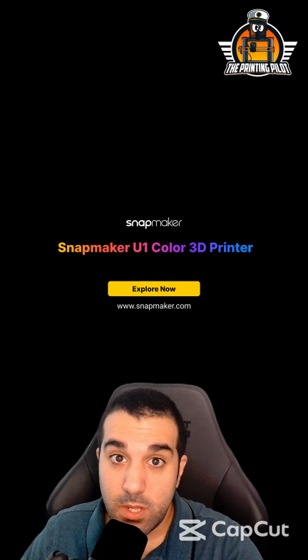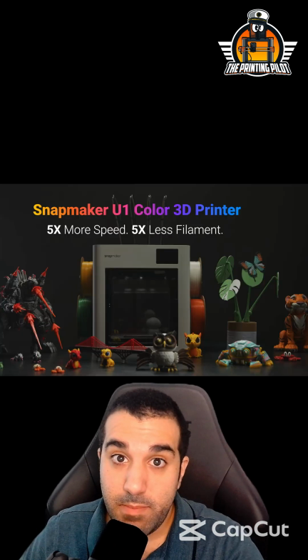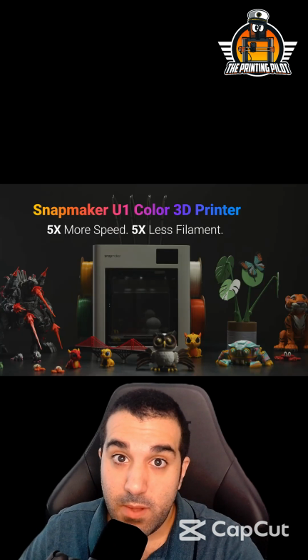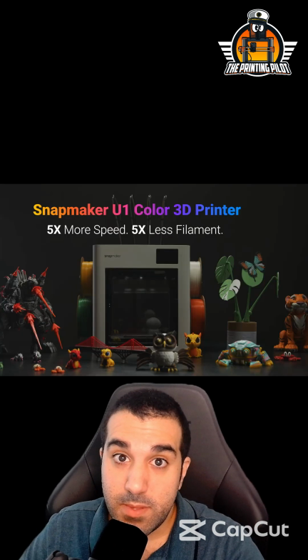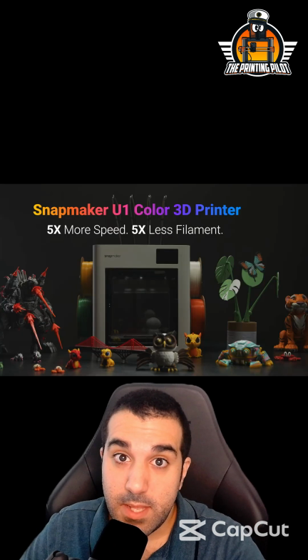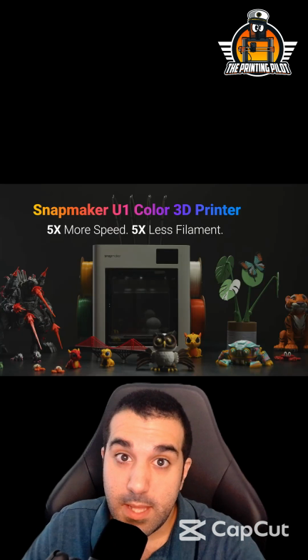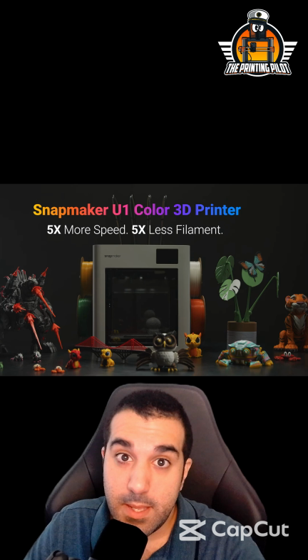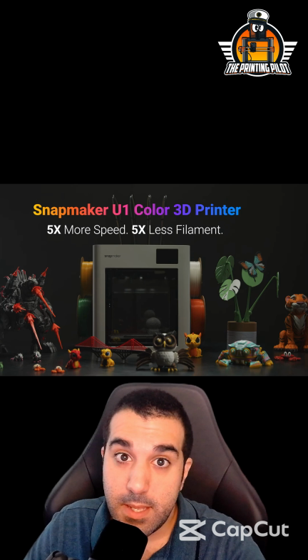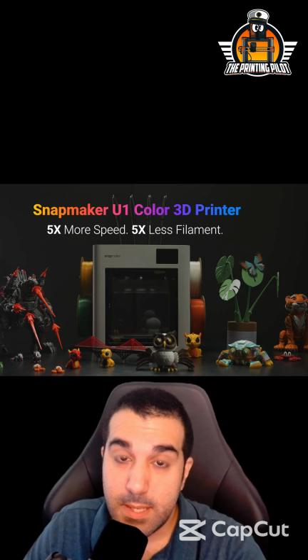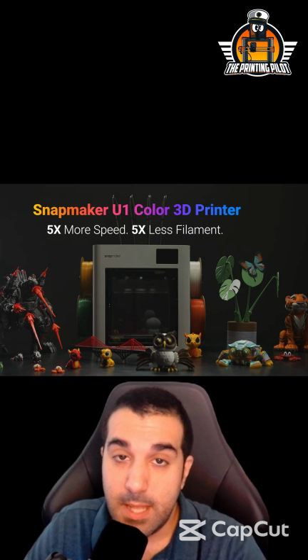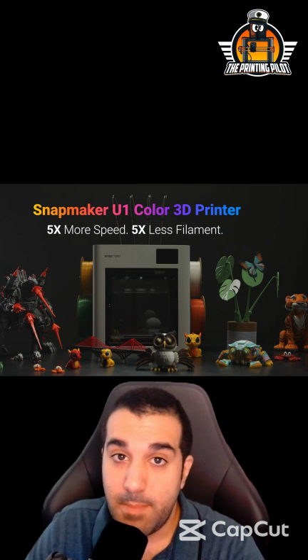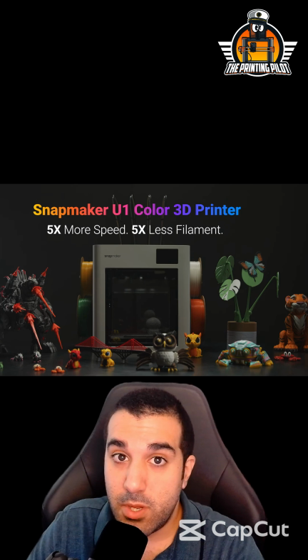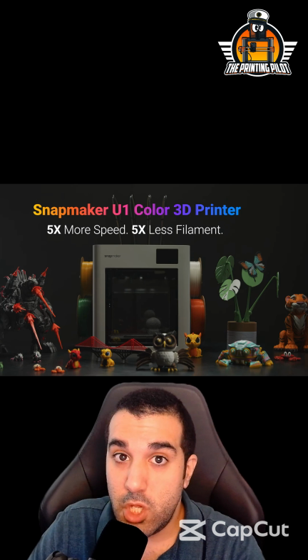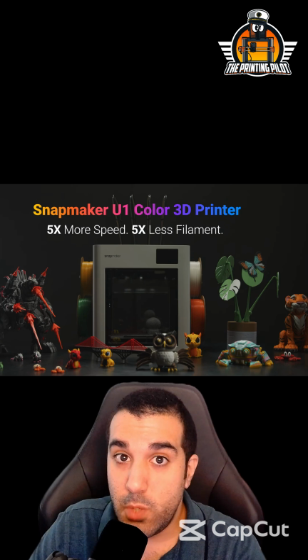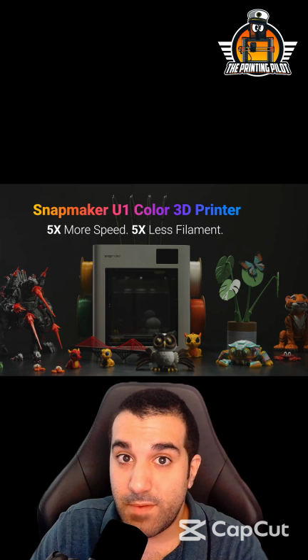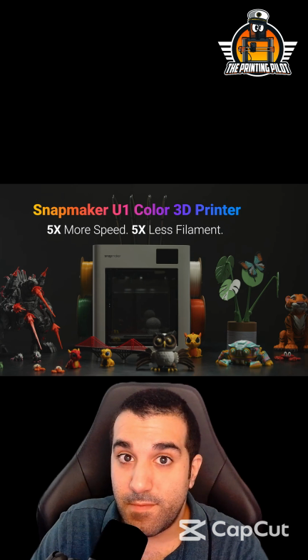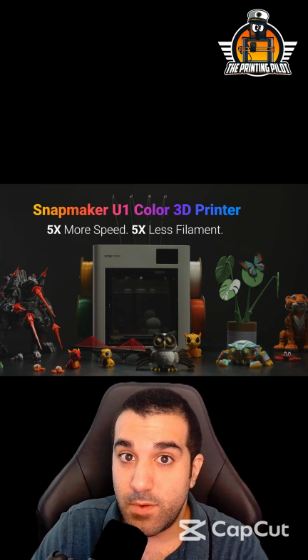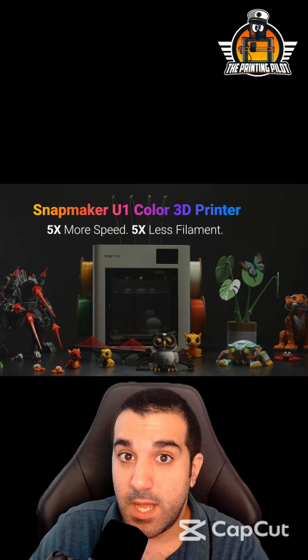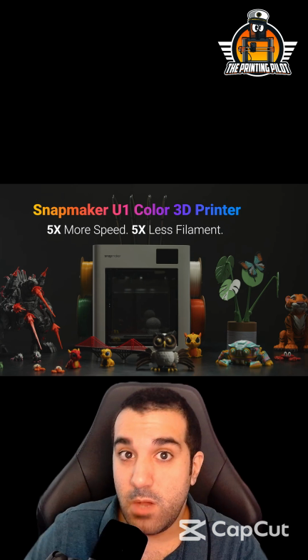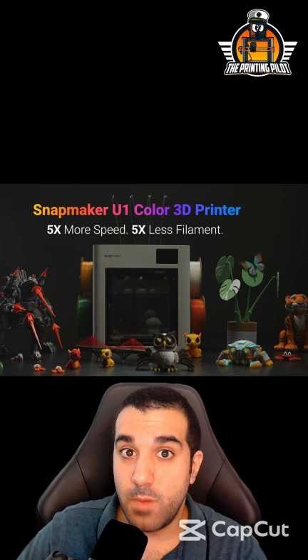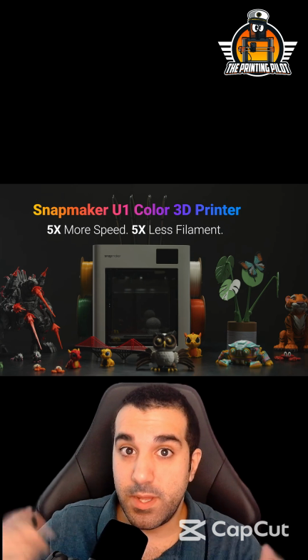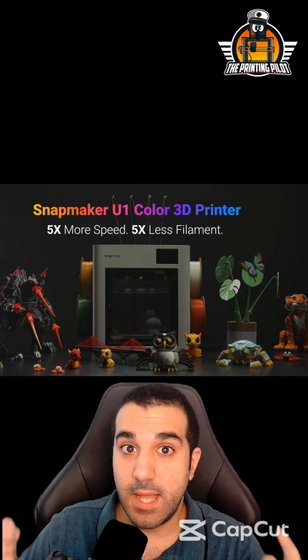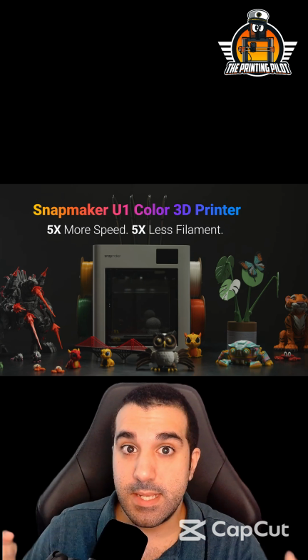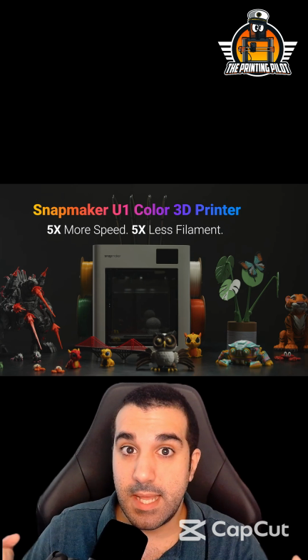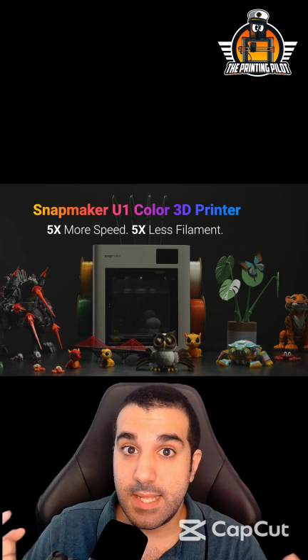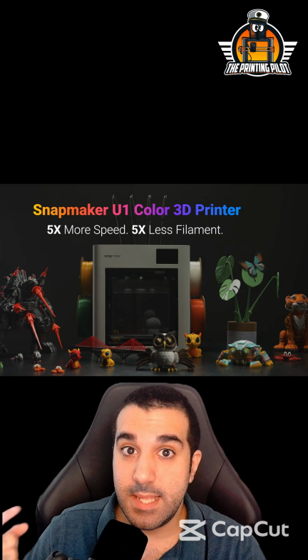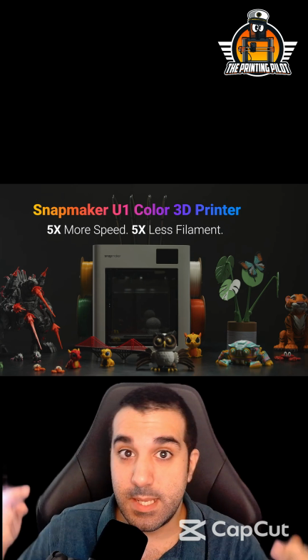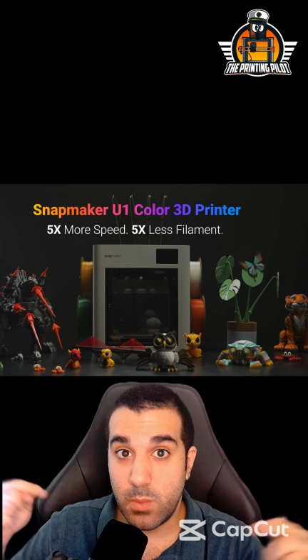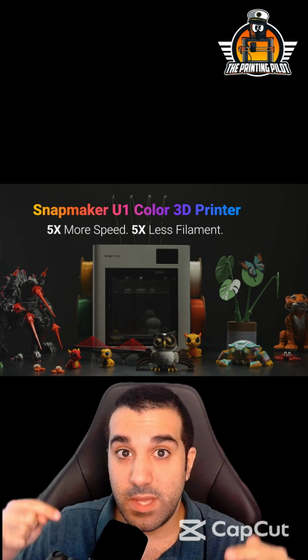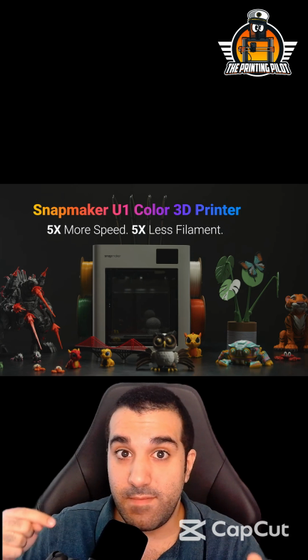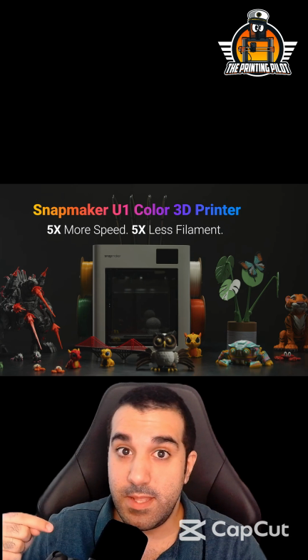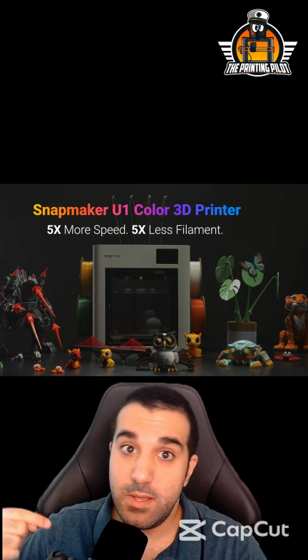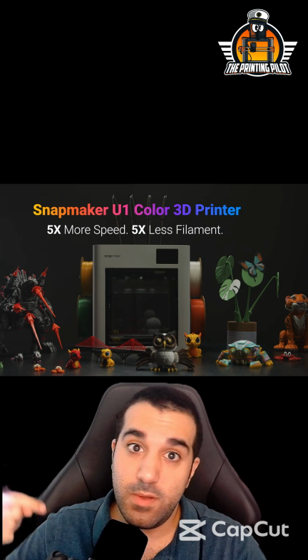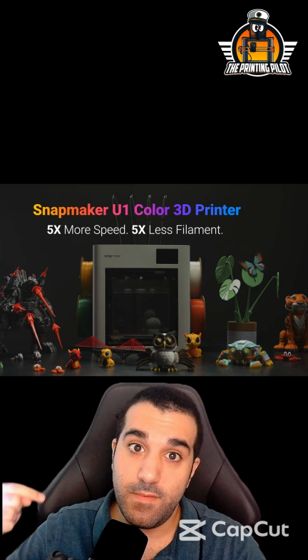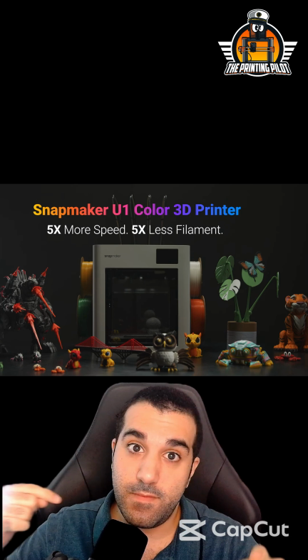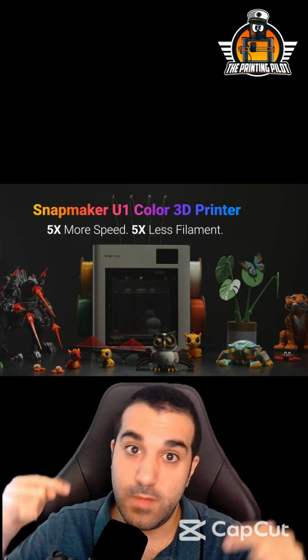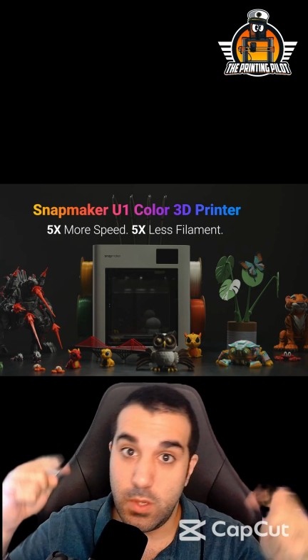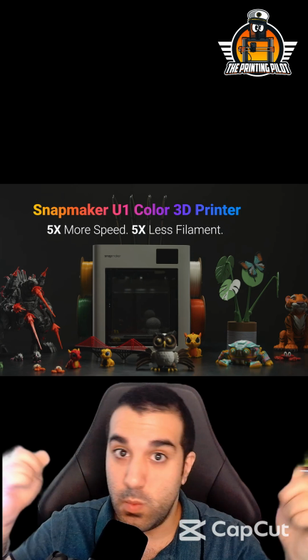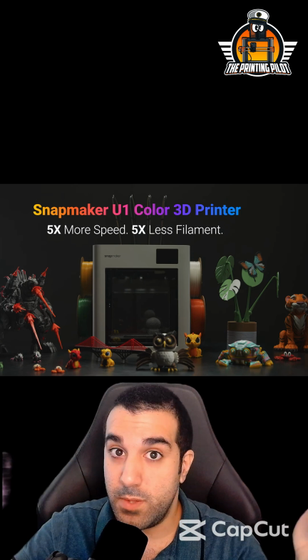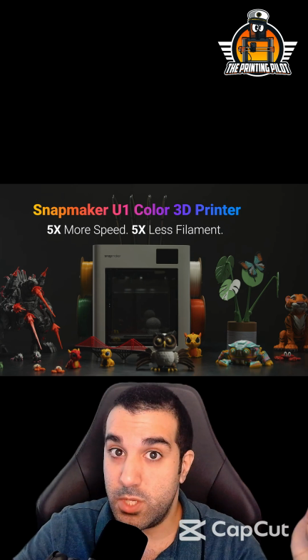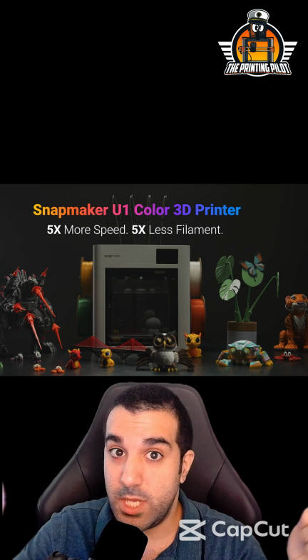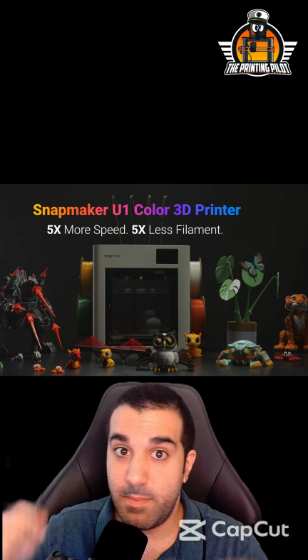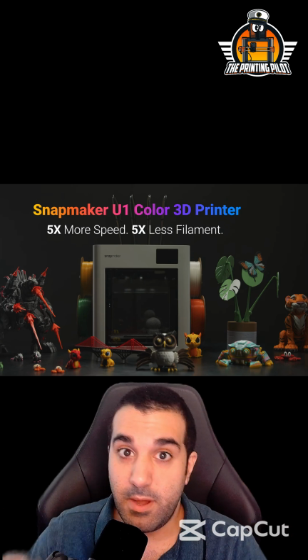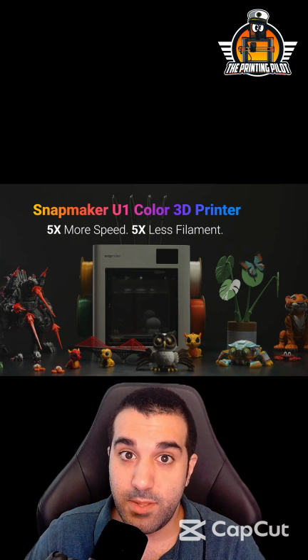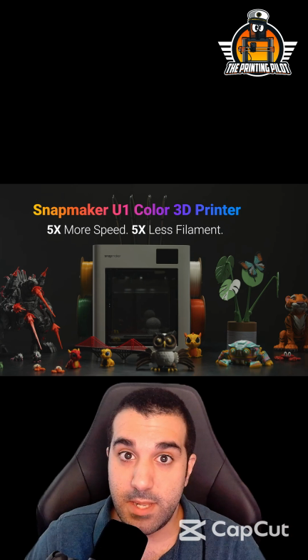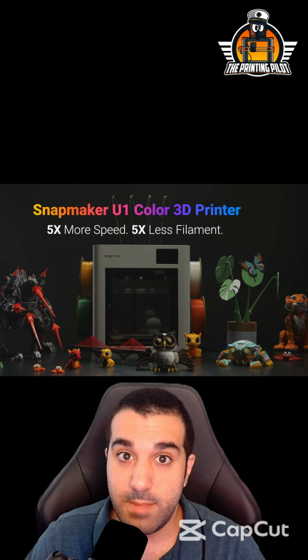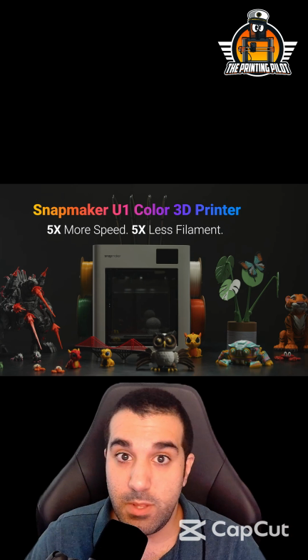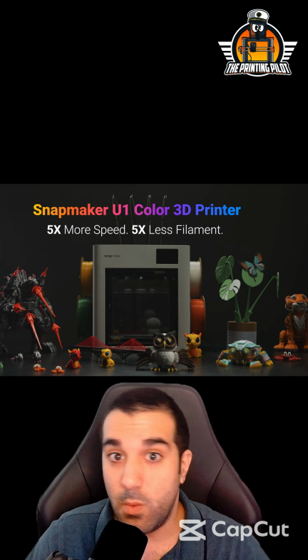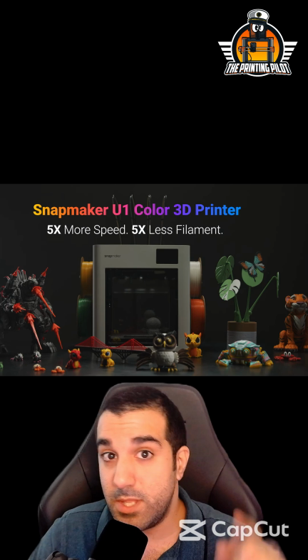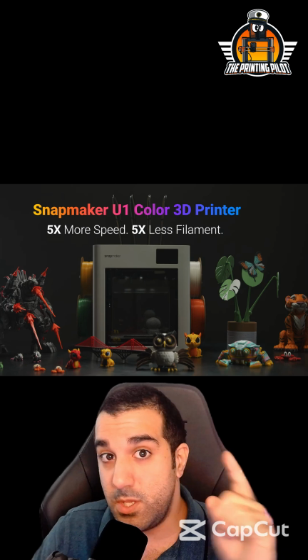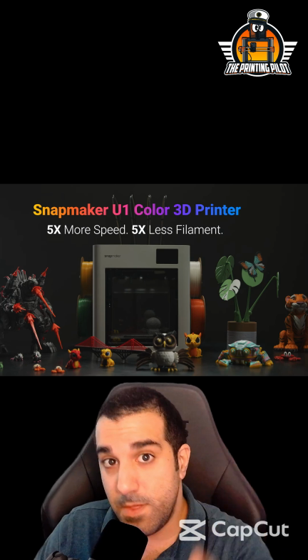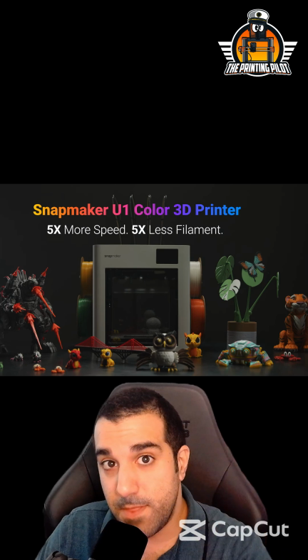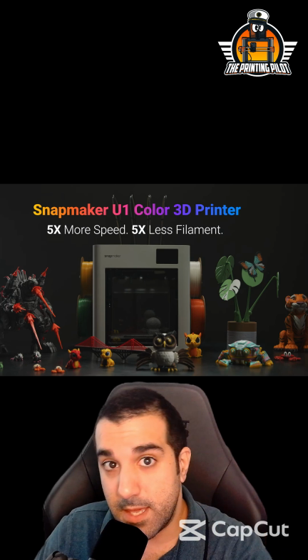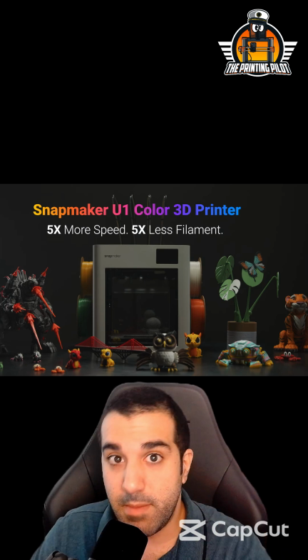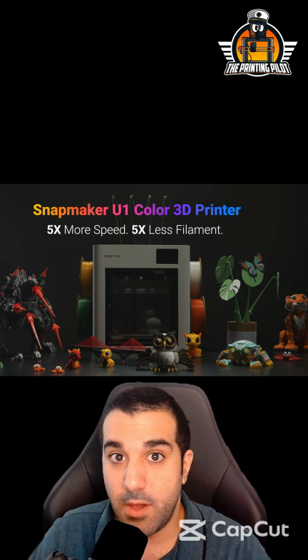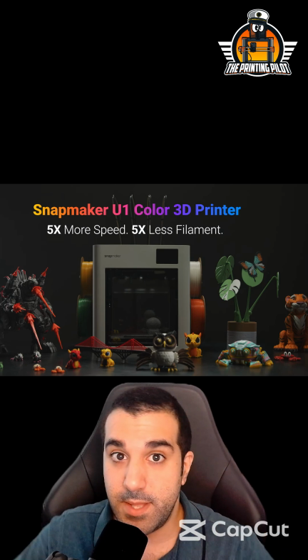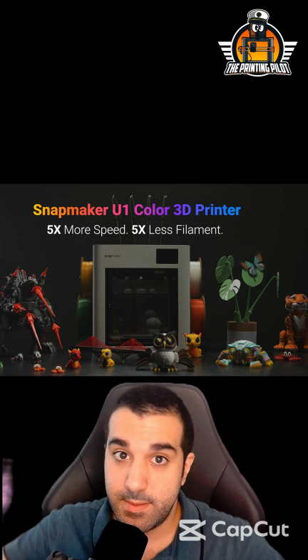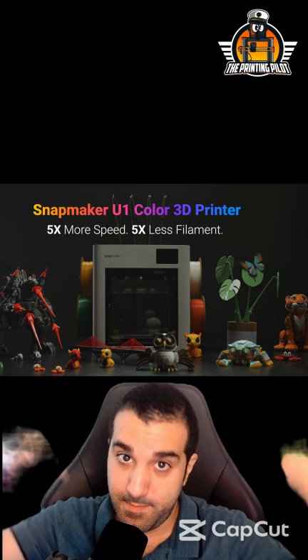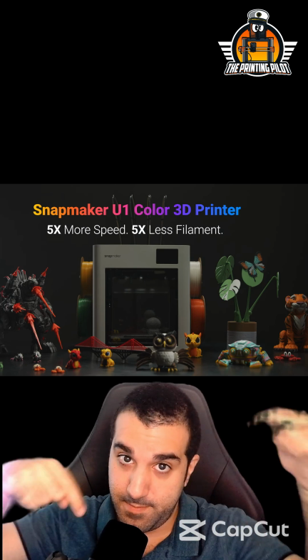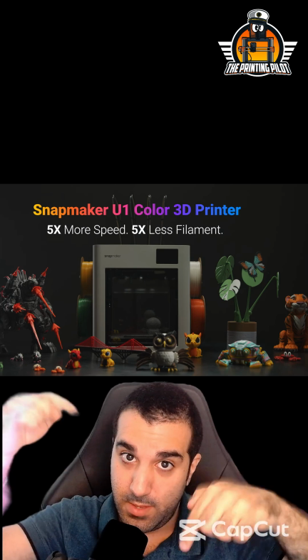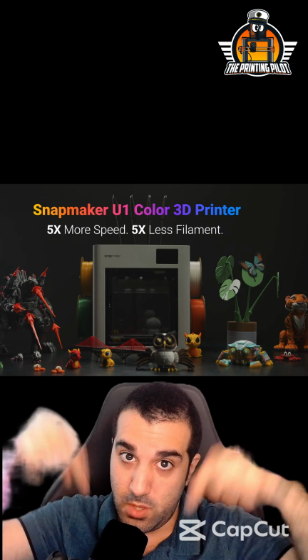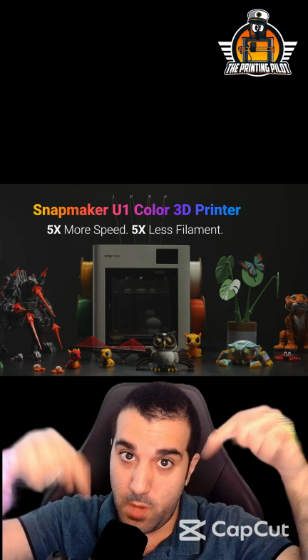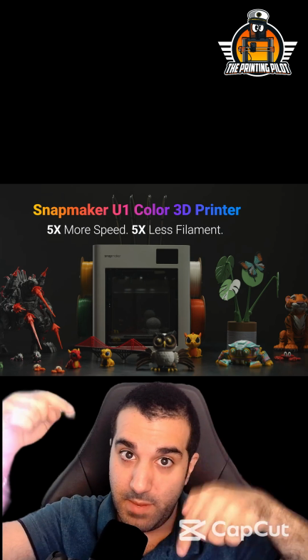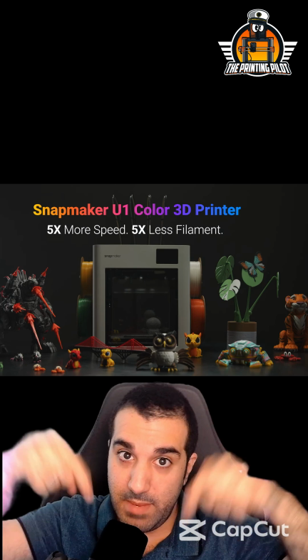That's all about the Snapmaker U1 for now. Hope you guys liked this video — let me know what you think about it in the comments below.